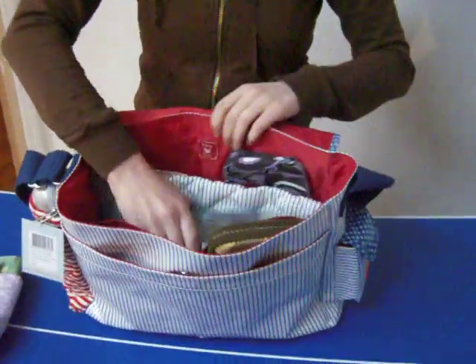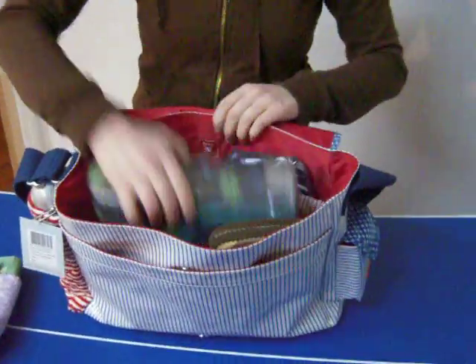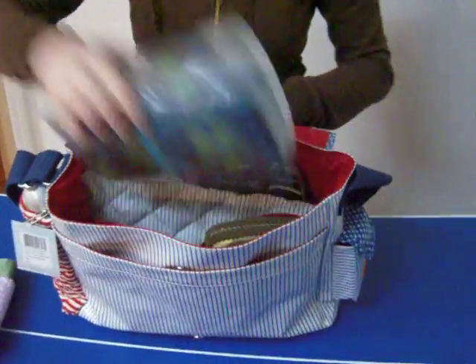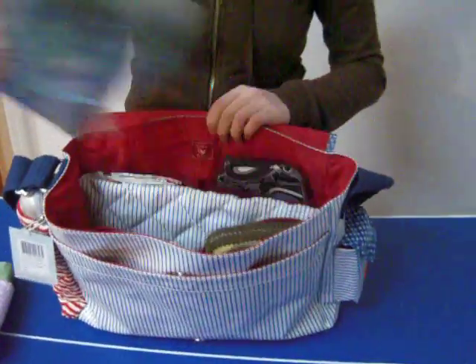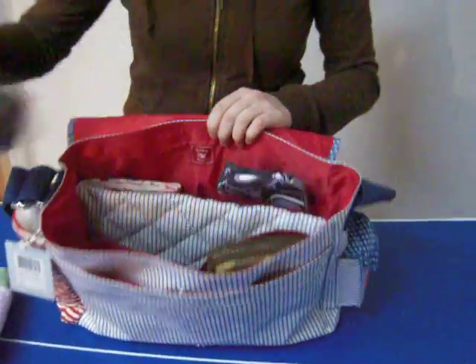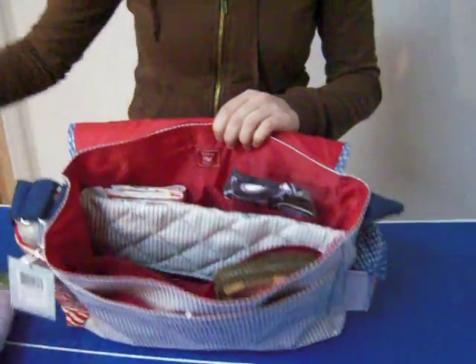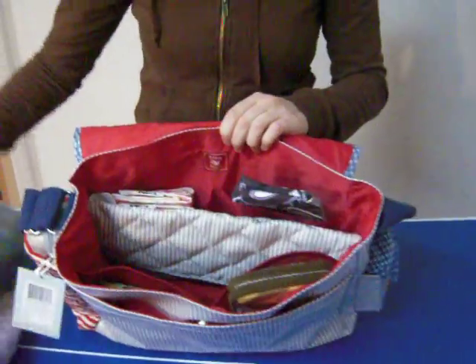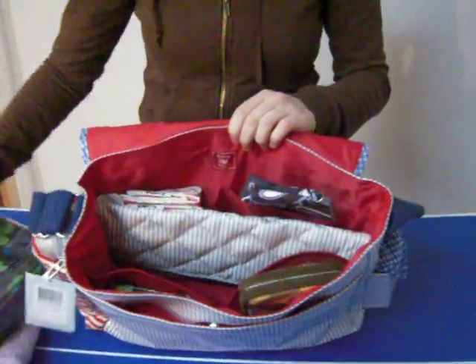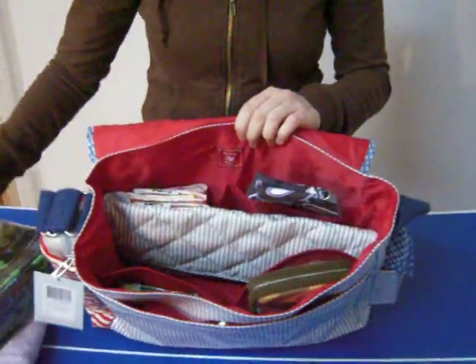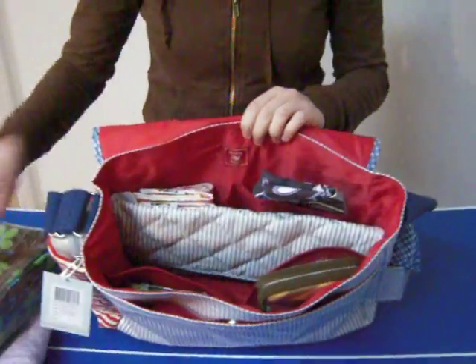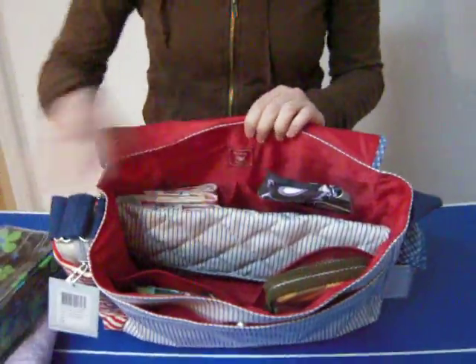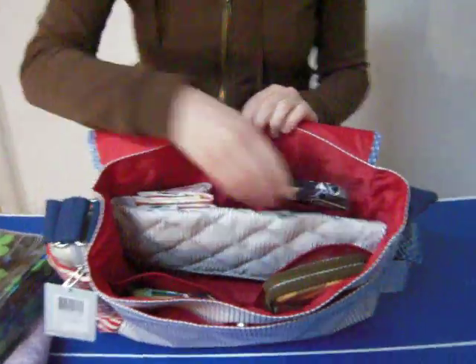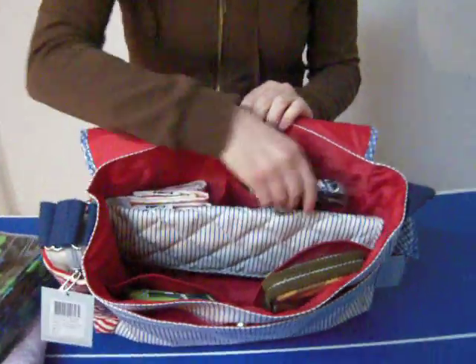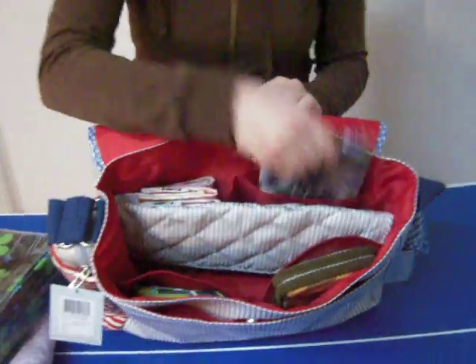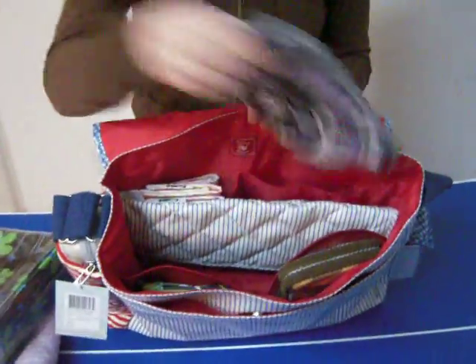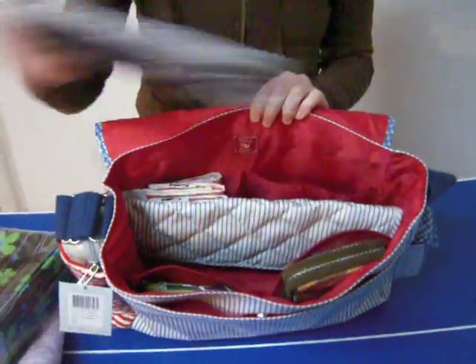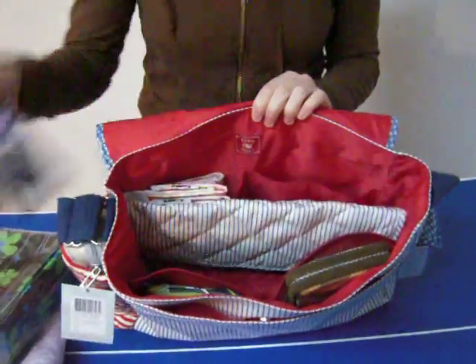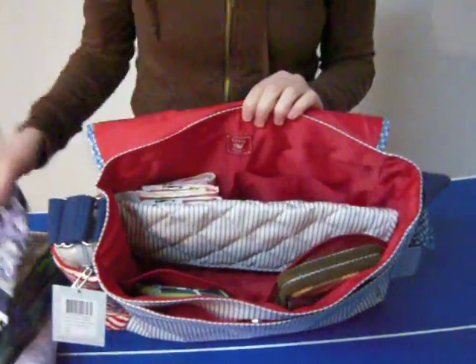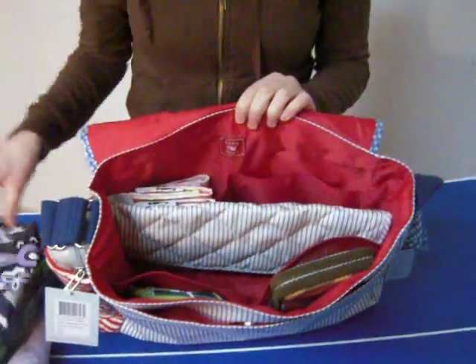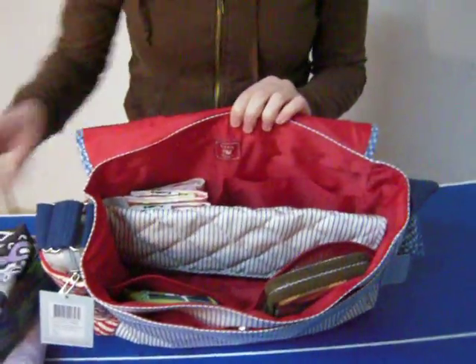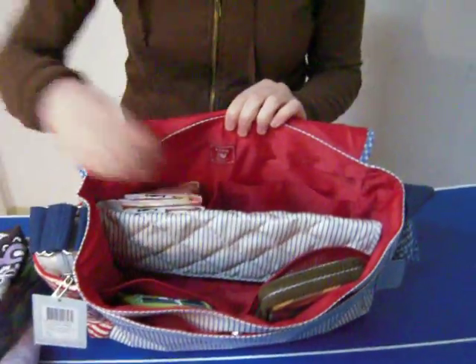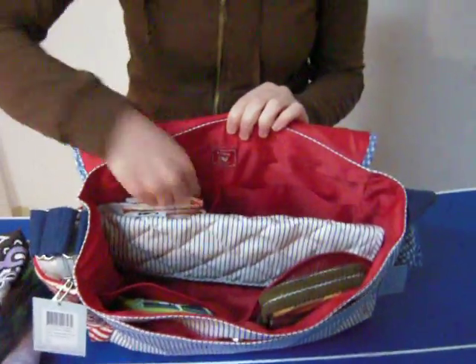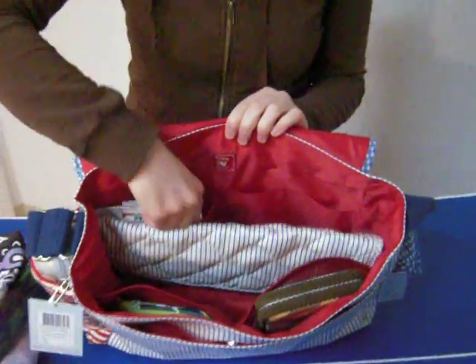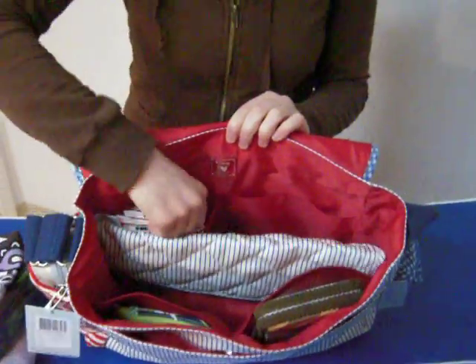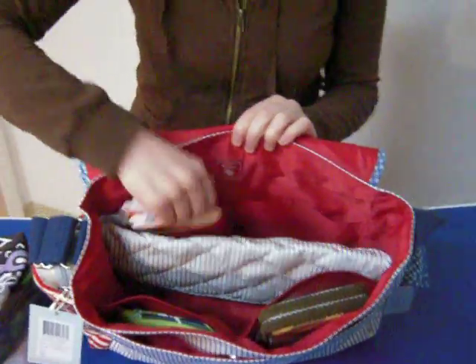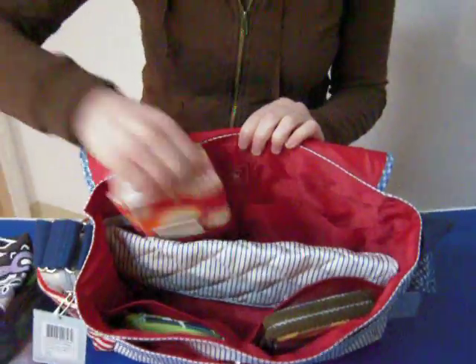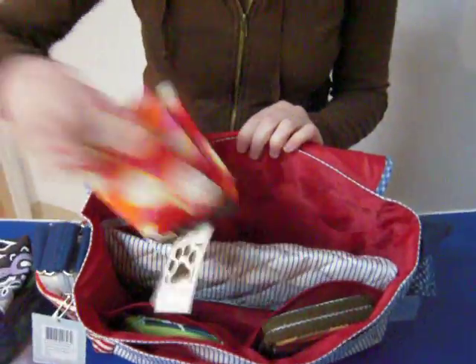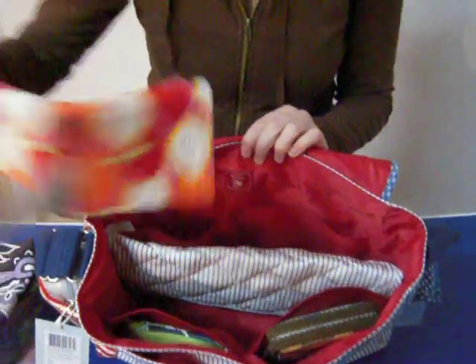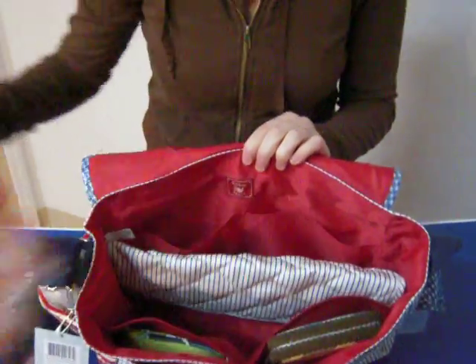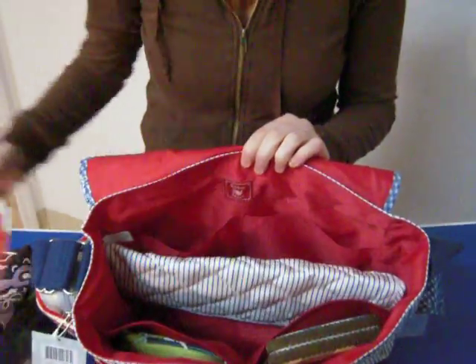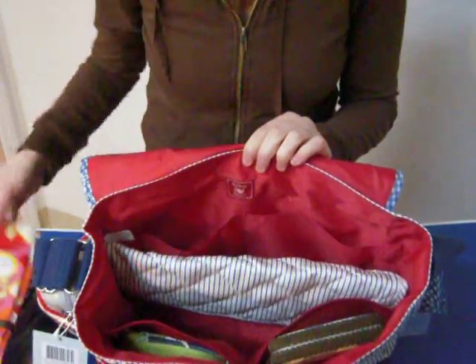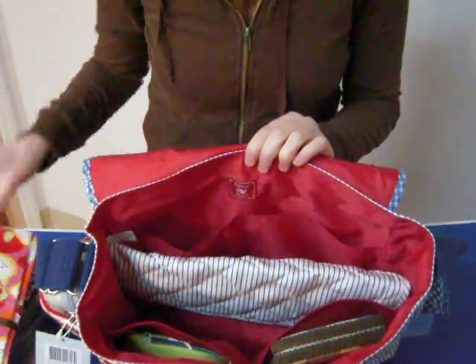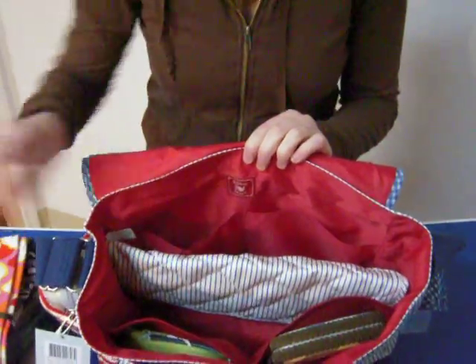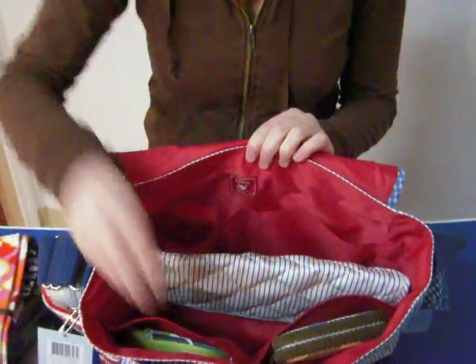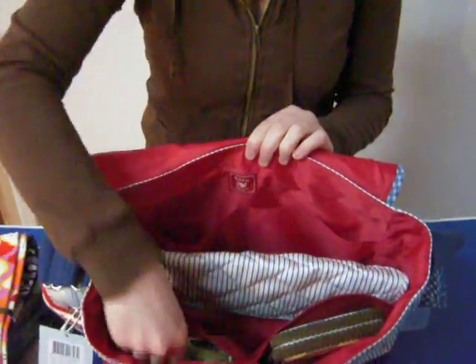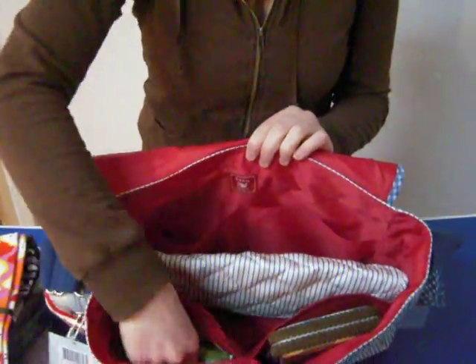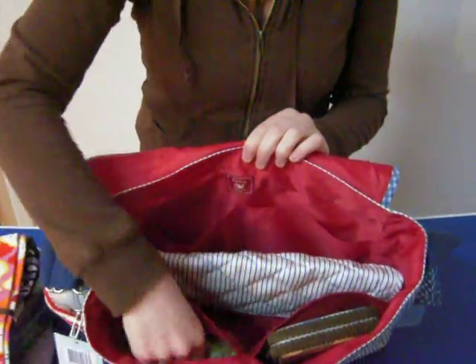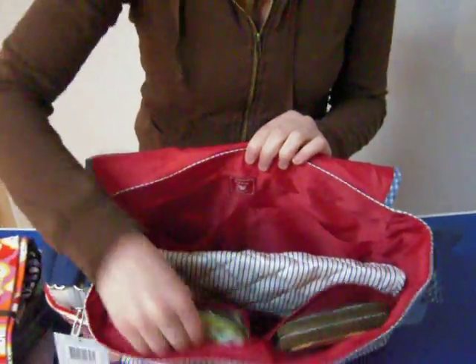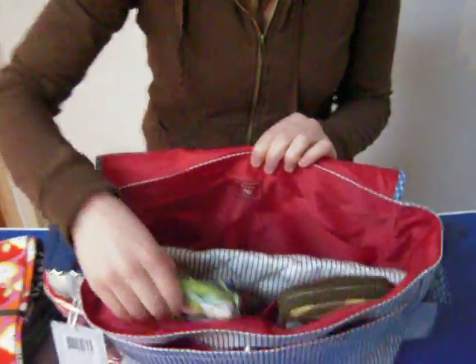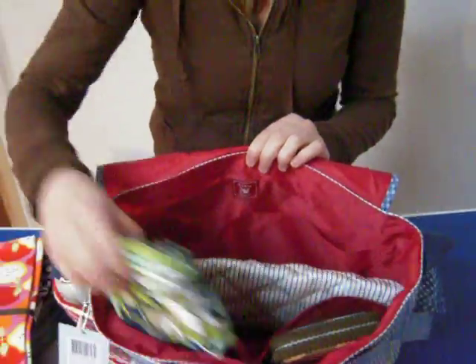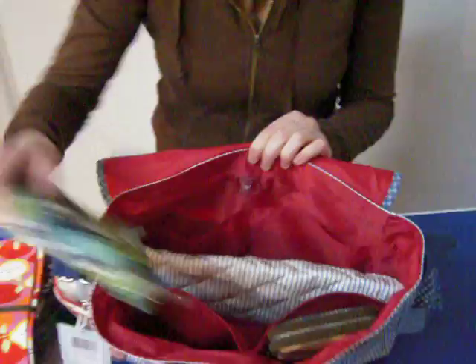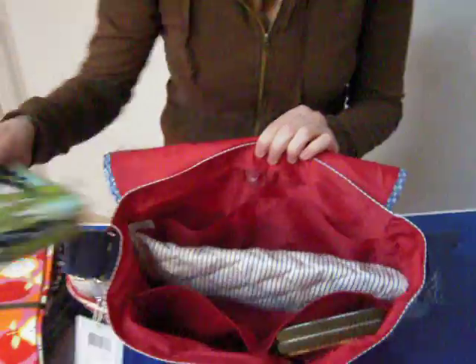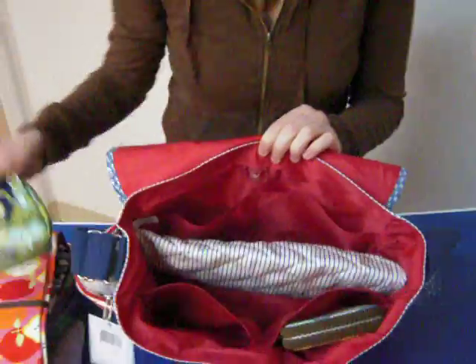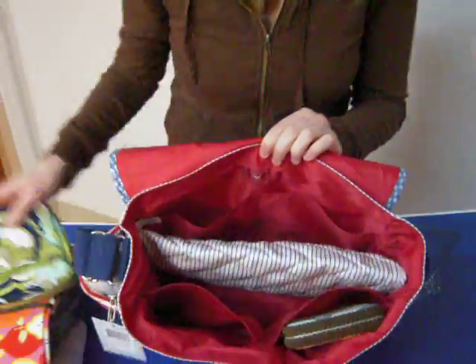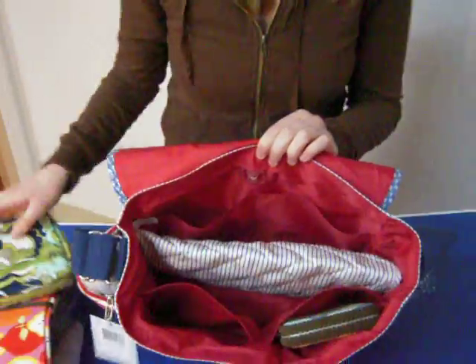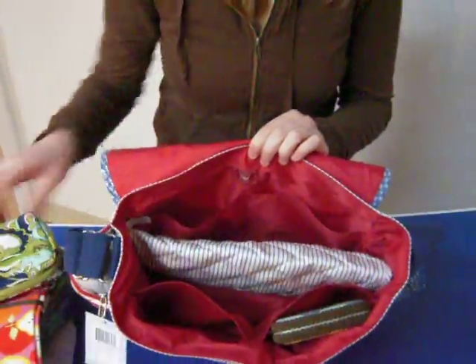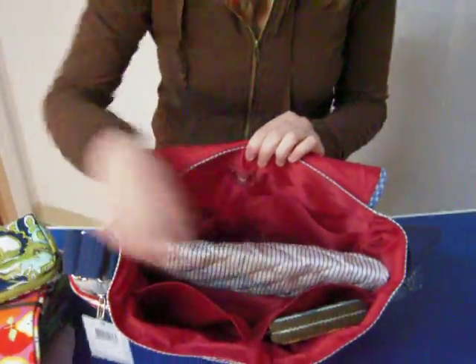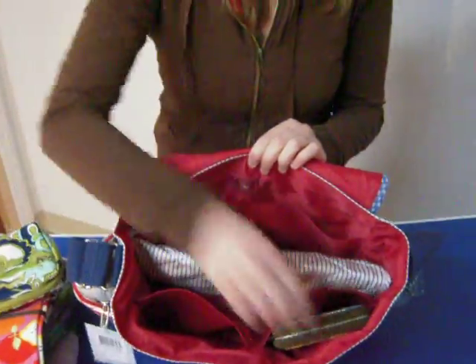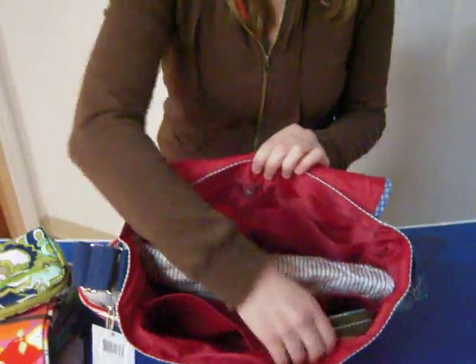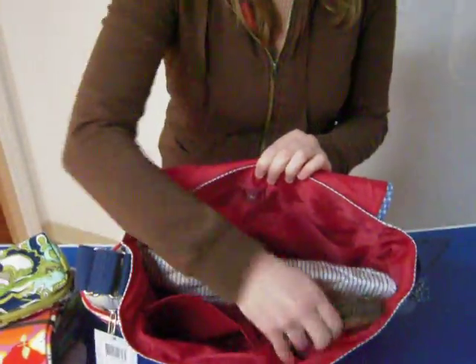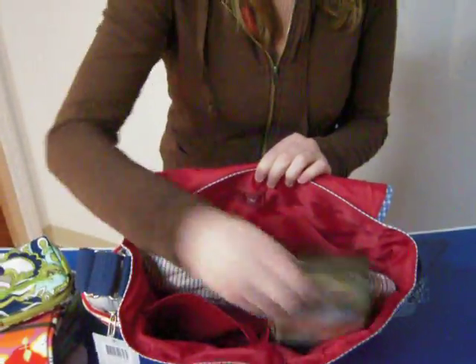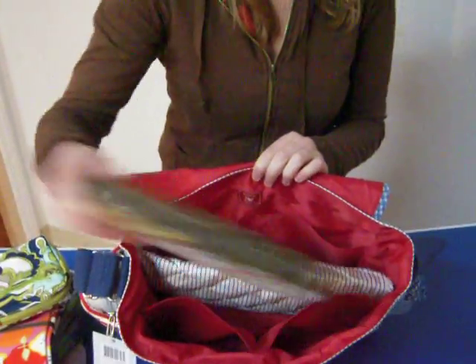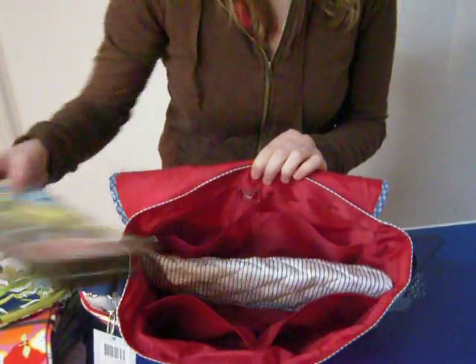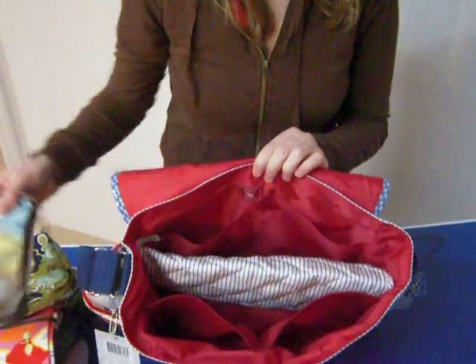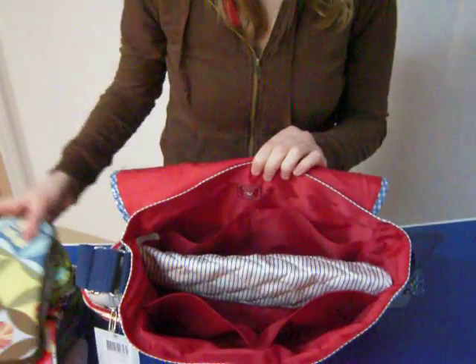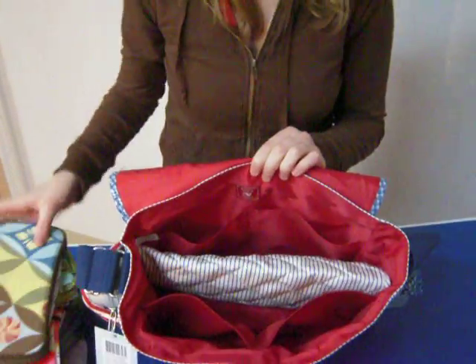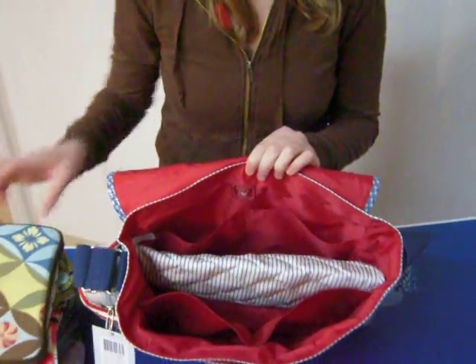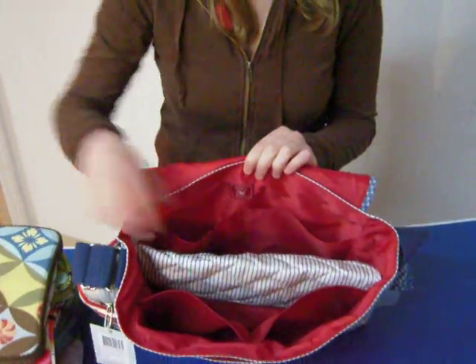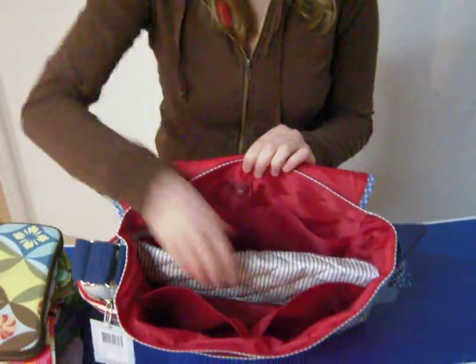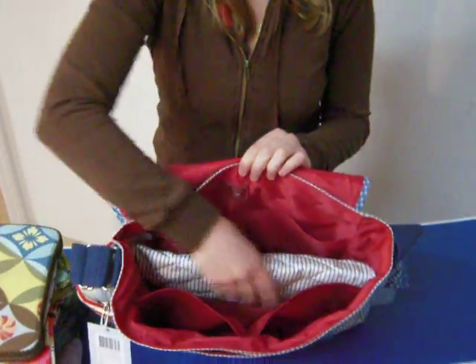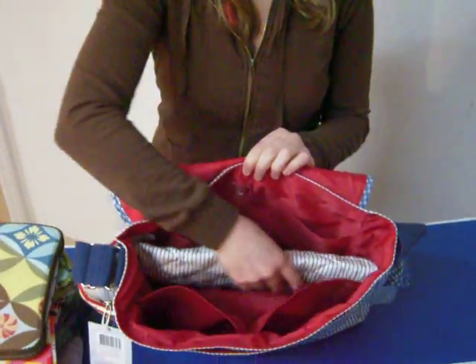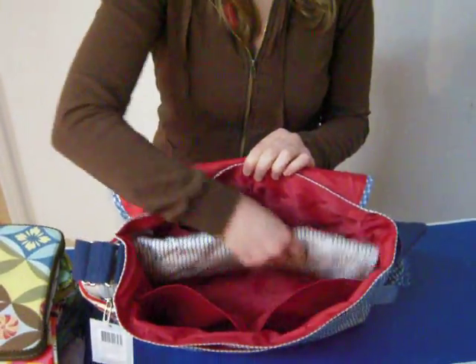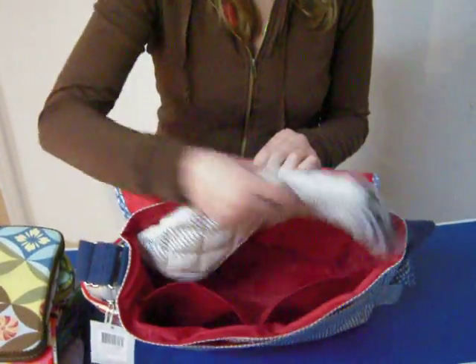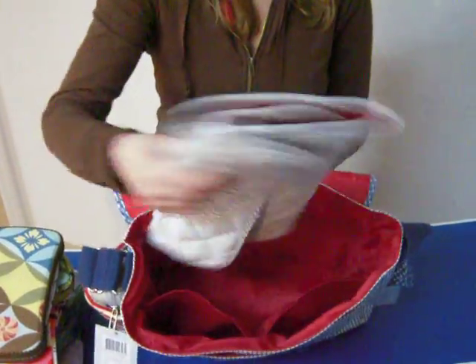On the inside you have two pockets towards the back and two mesh pockets towards the front. It comes with a matching changing pad.